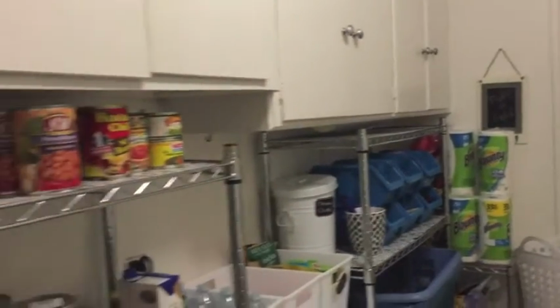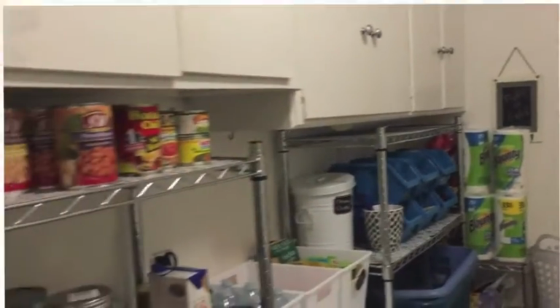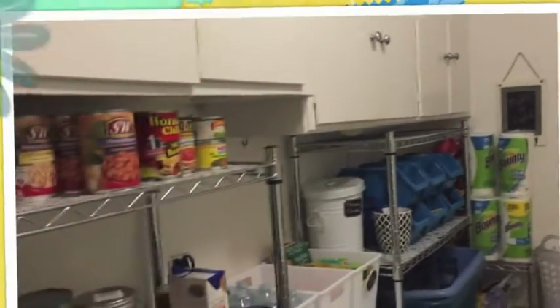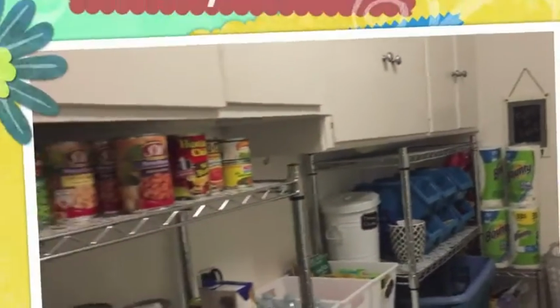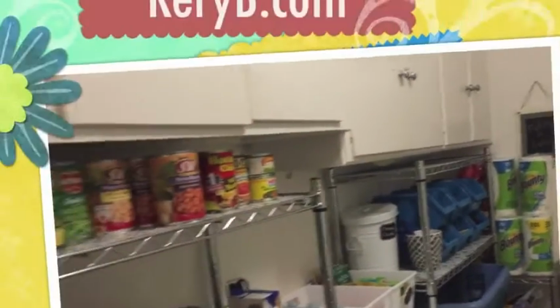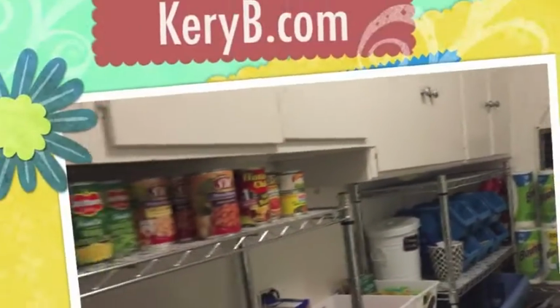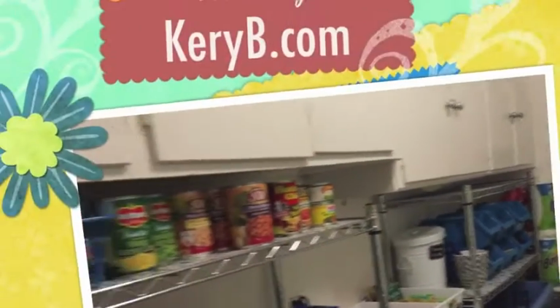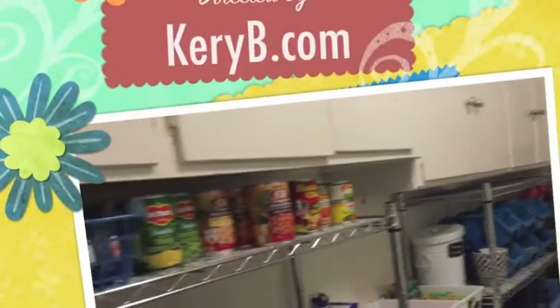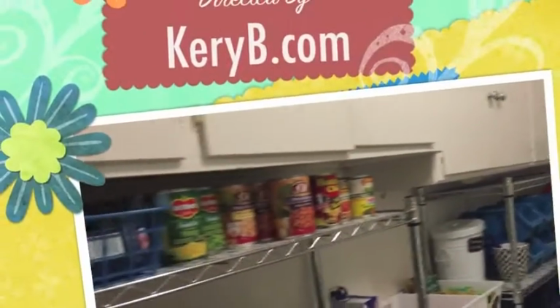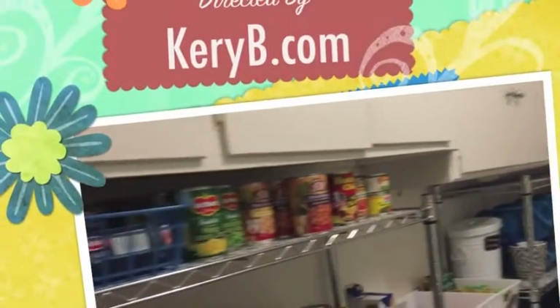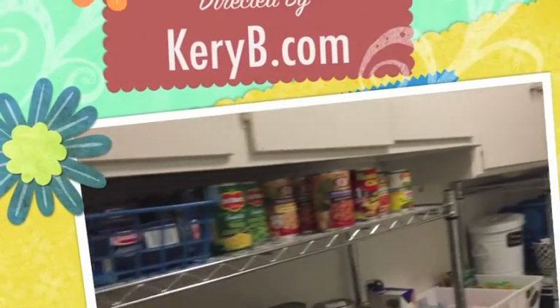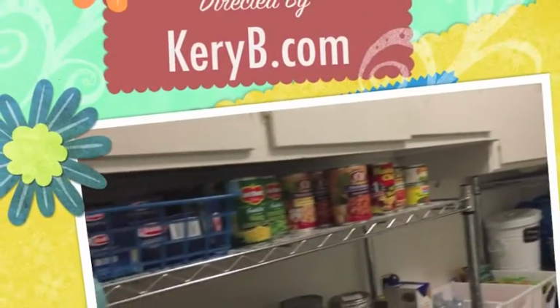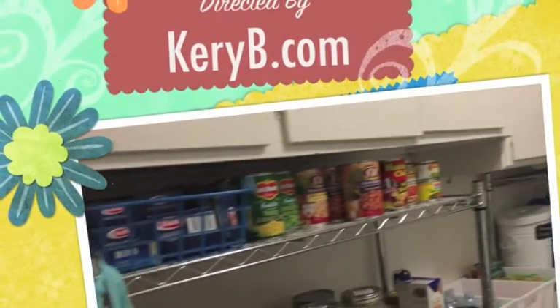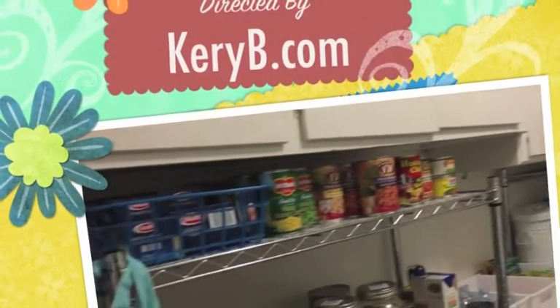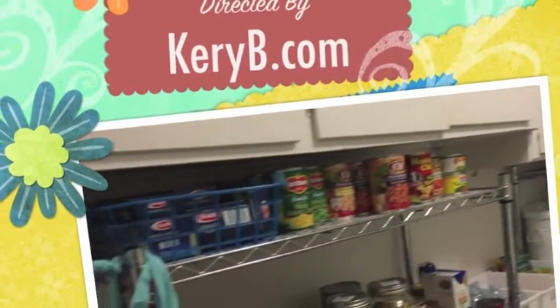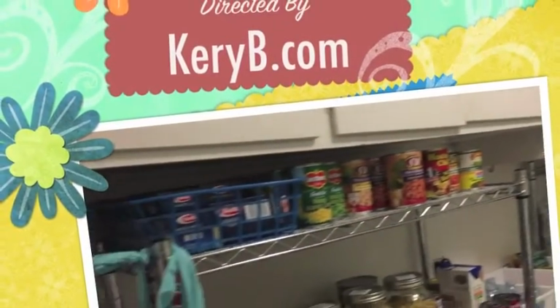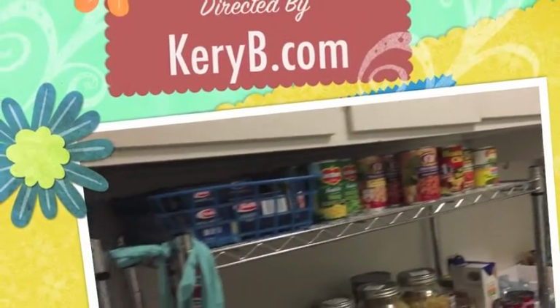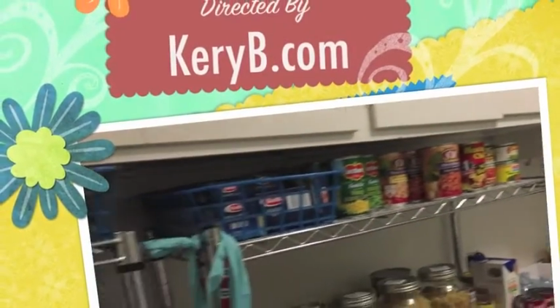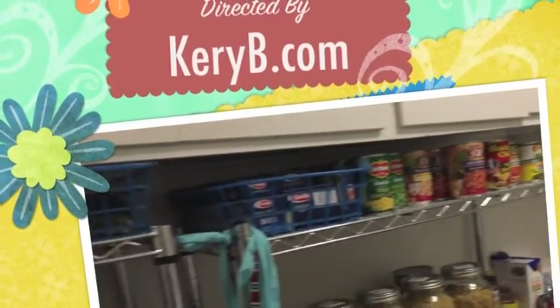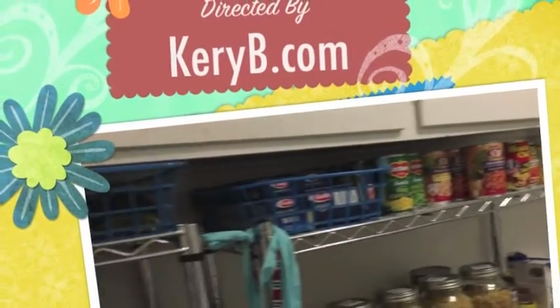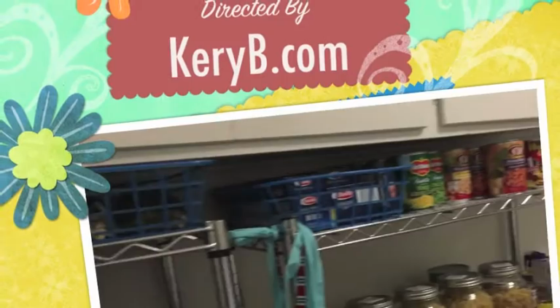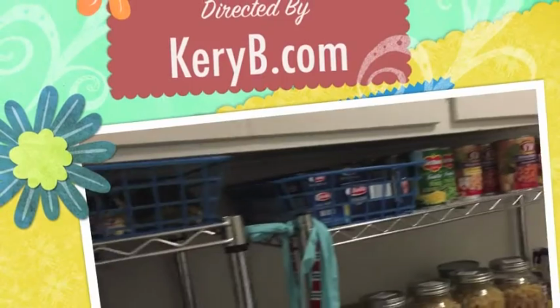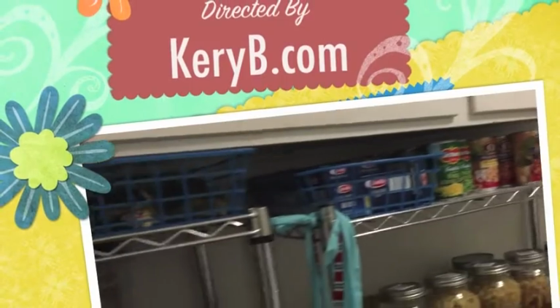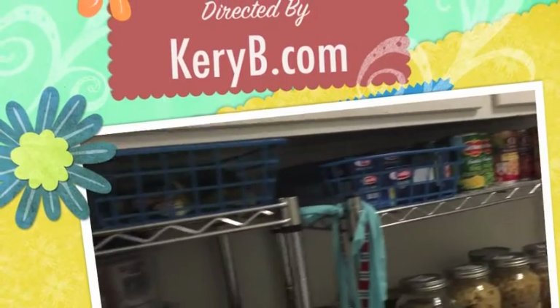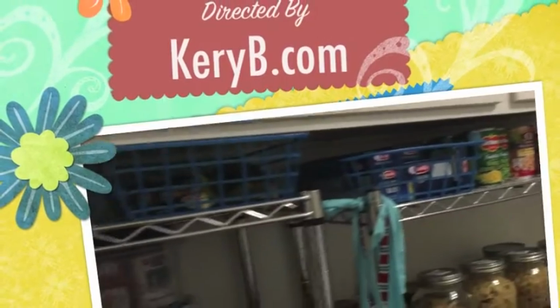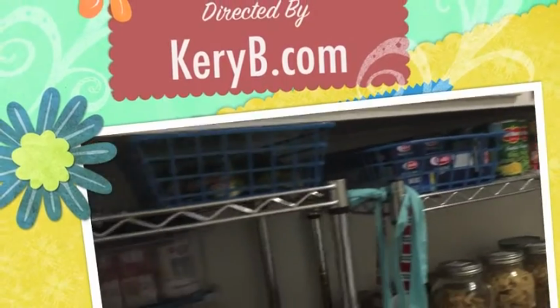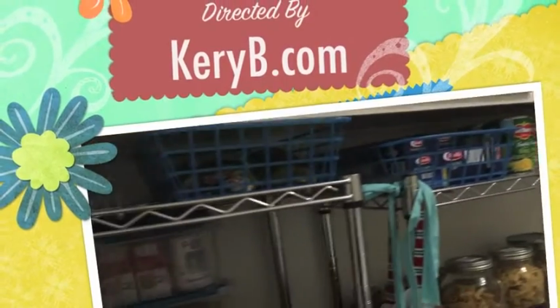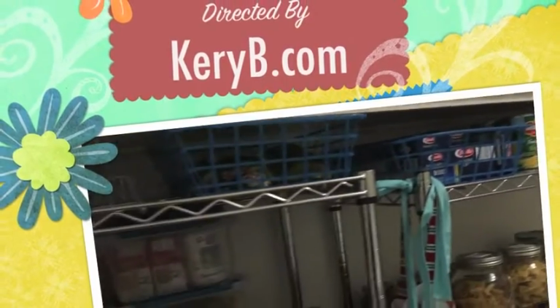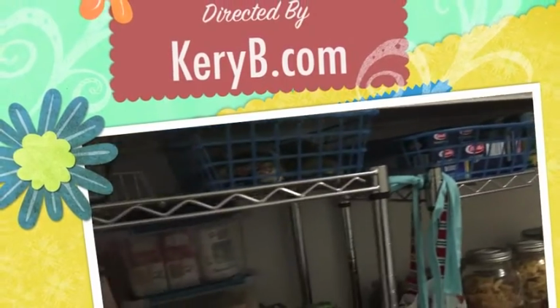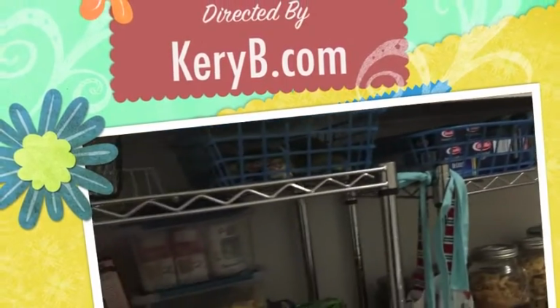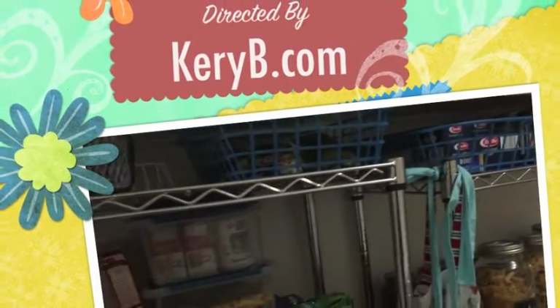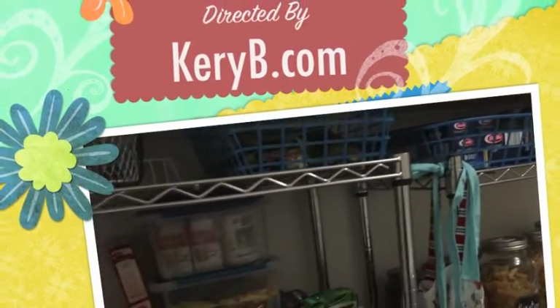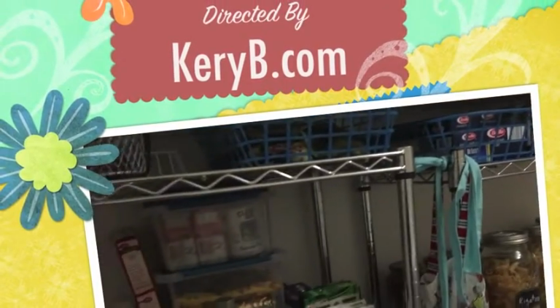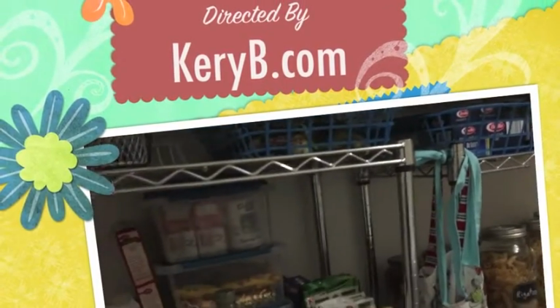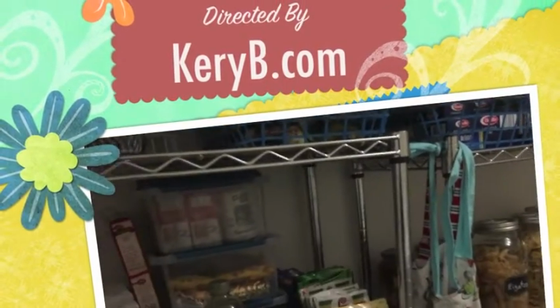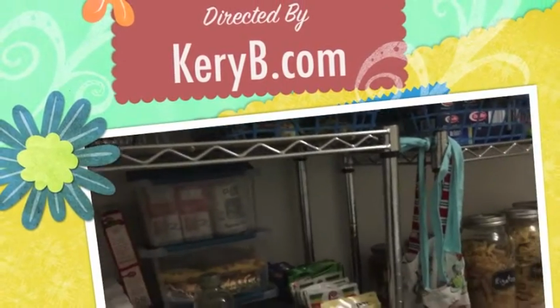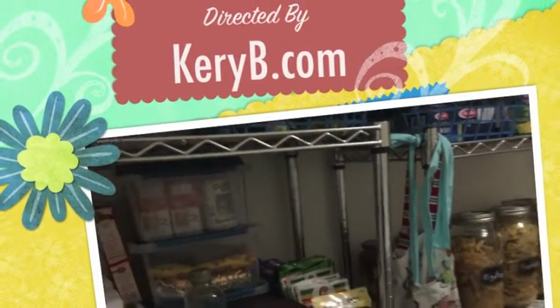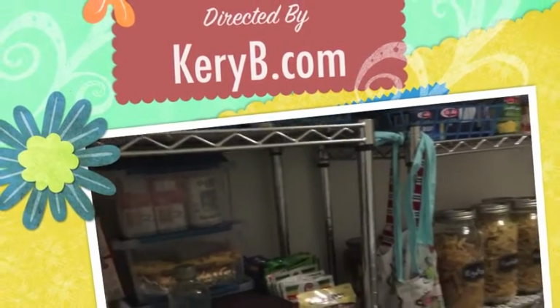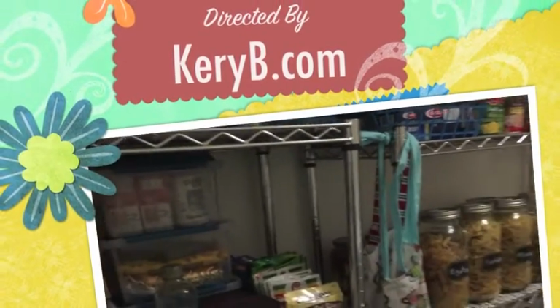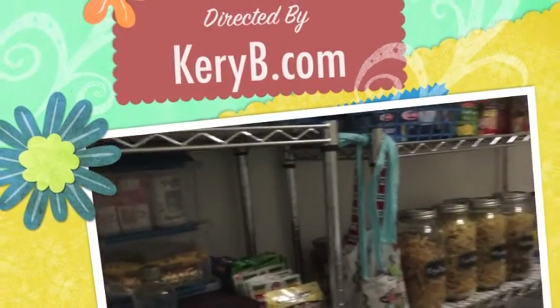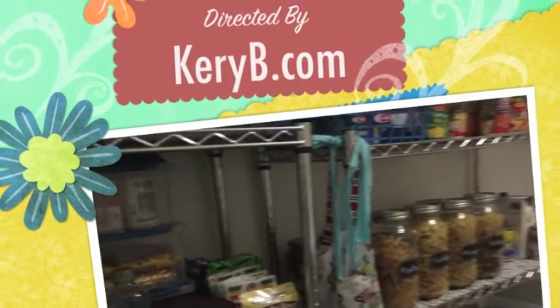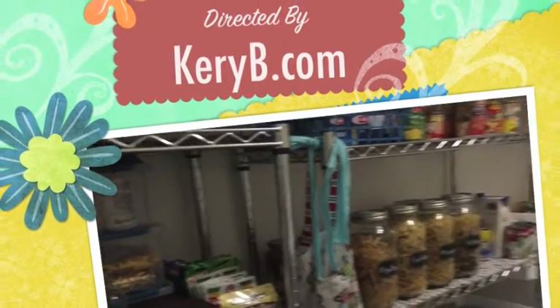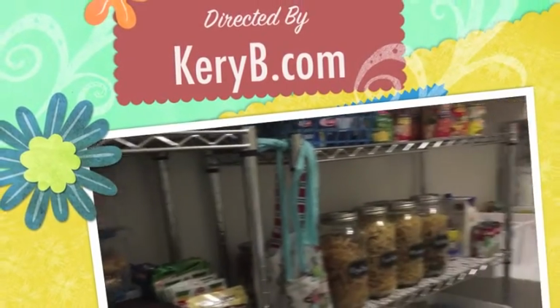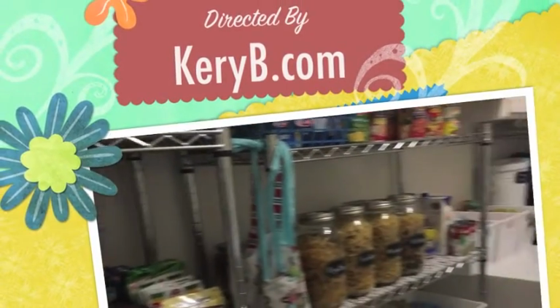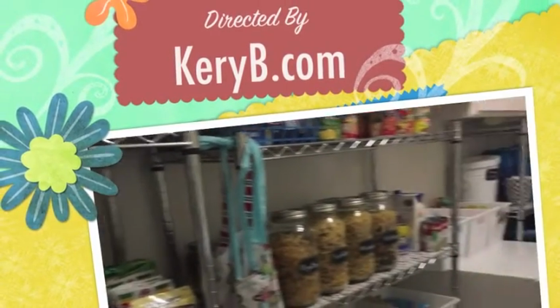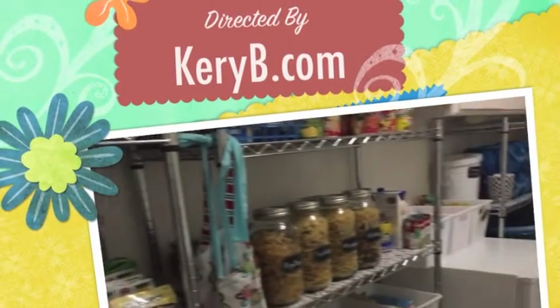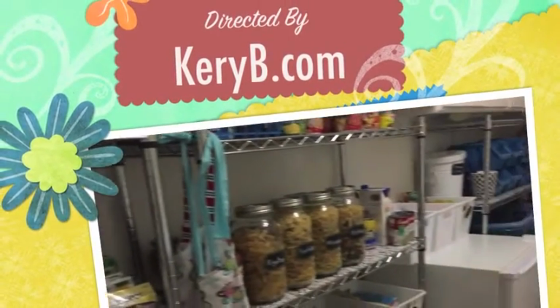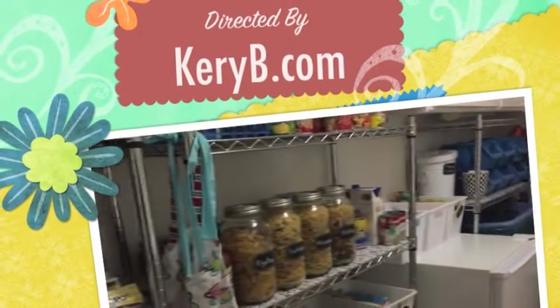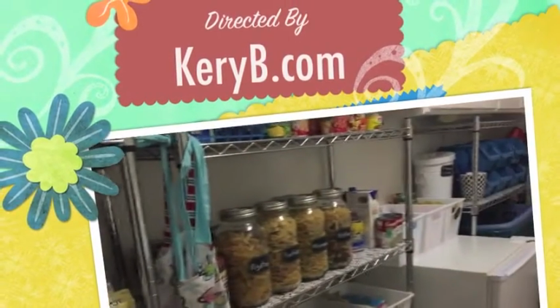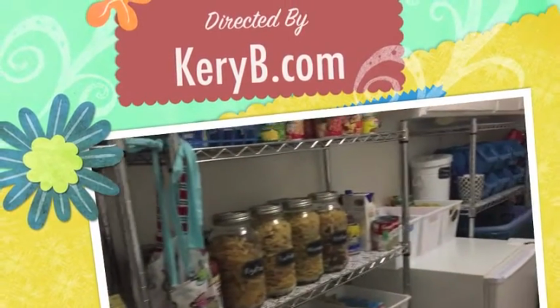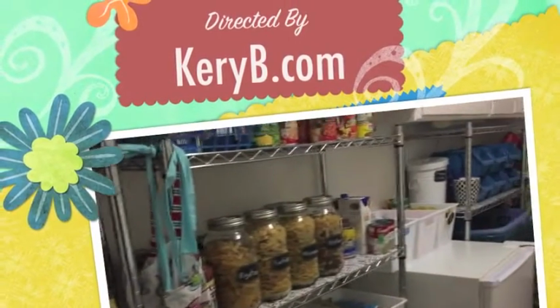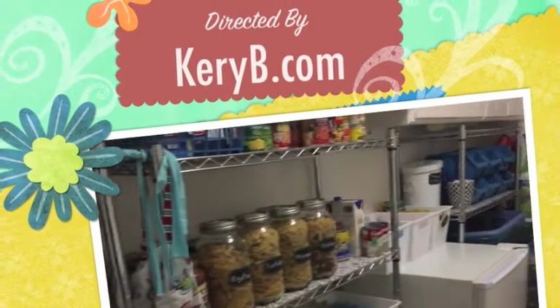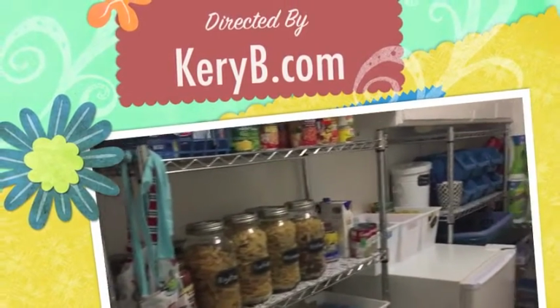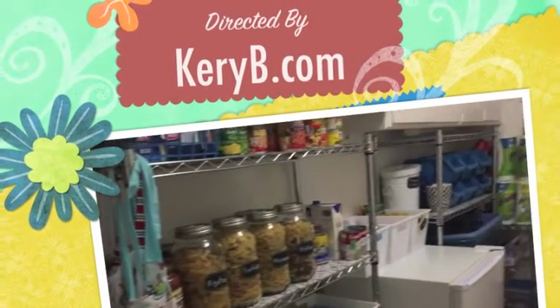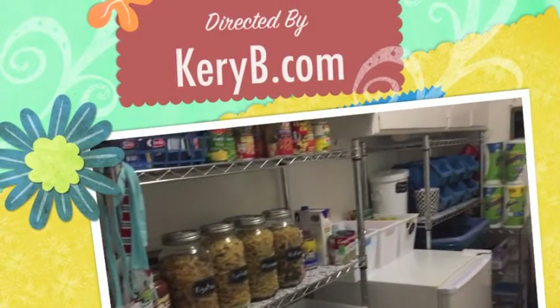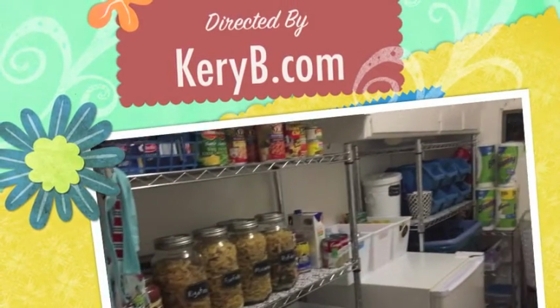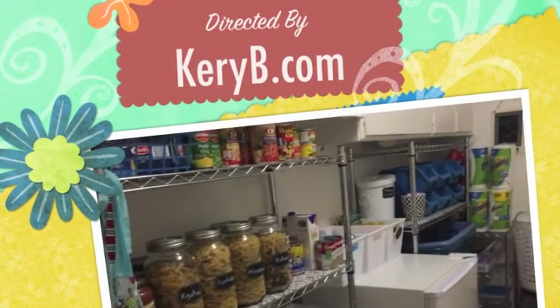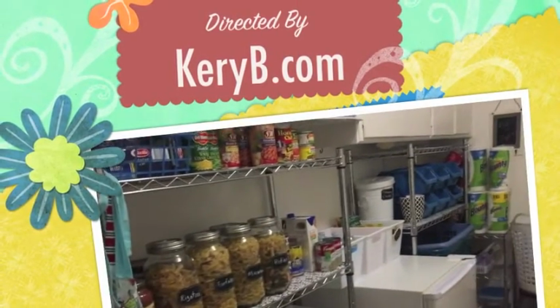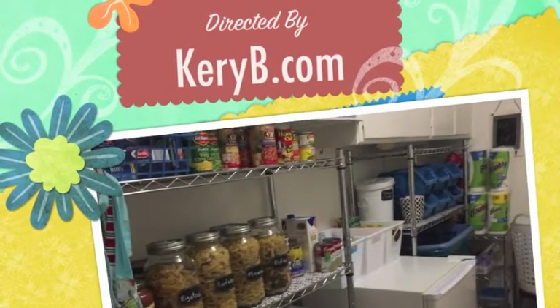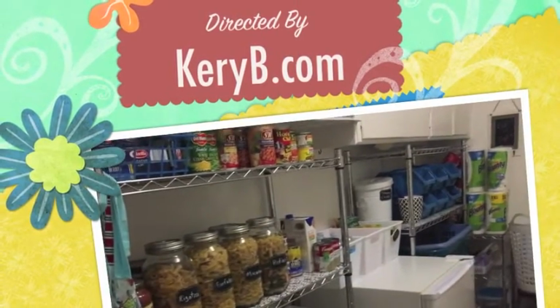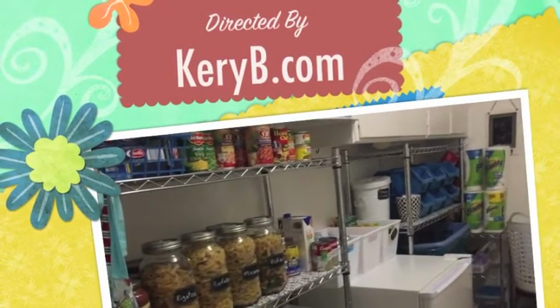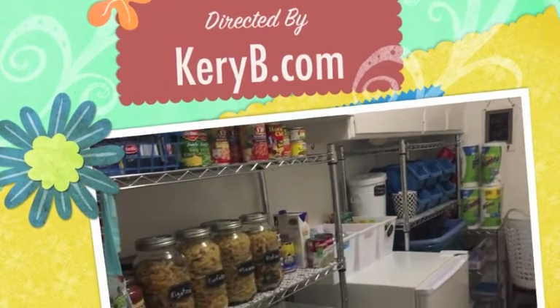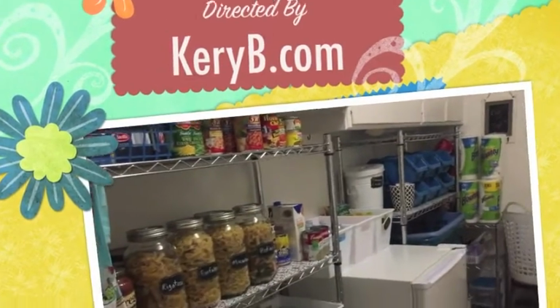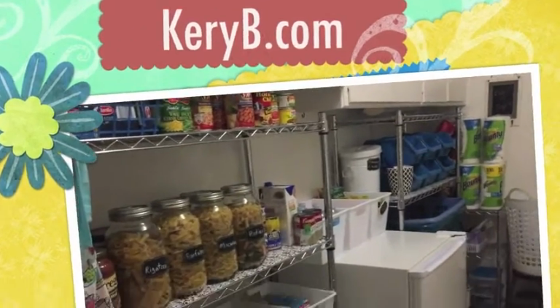I hope you have enjoyed this pantry redesign with CarrieBee.com. Stay busy being fabulous.